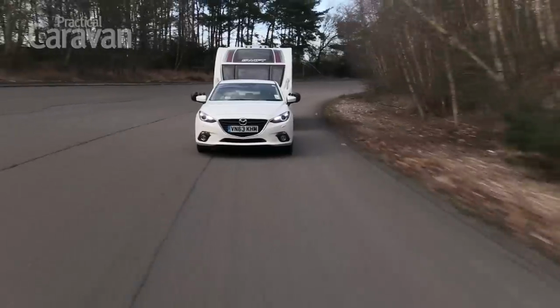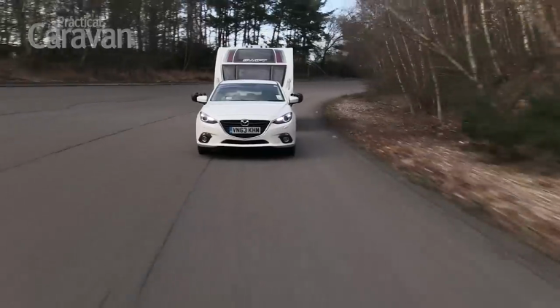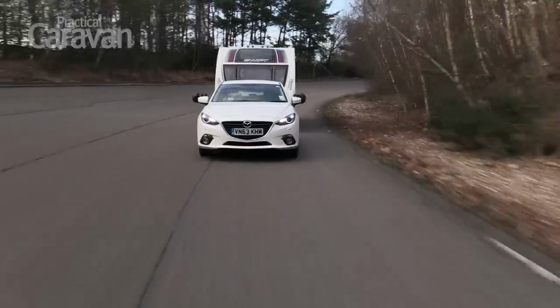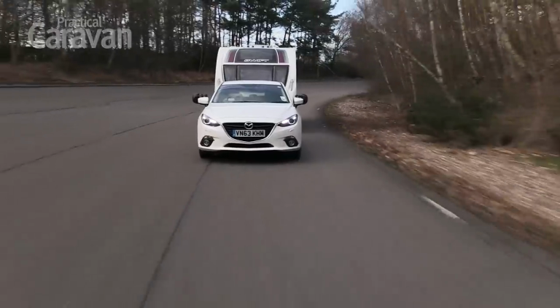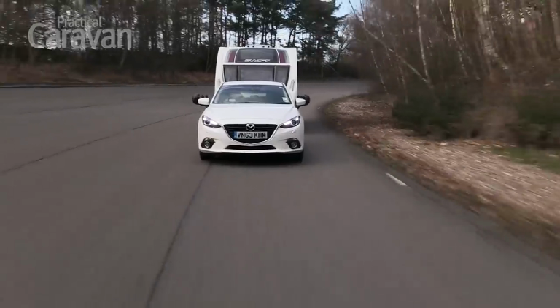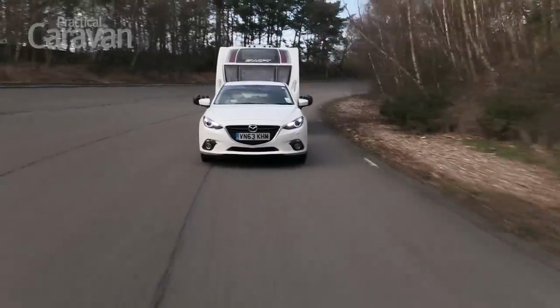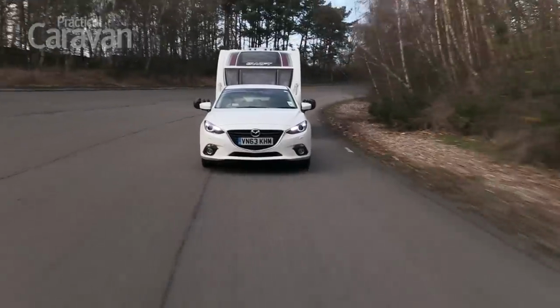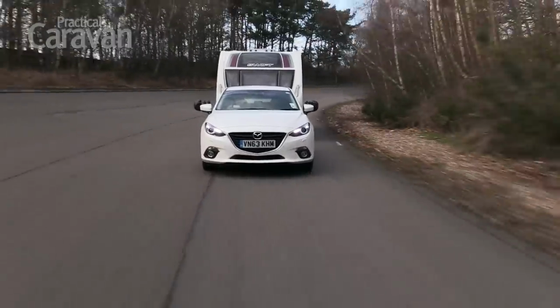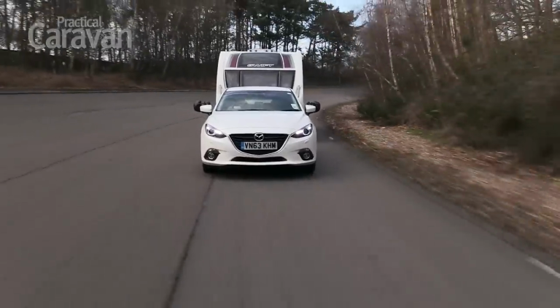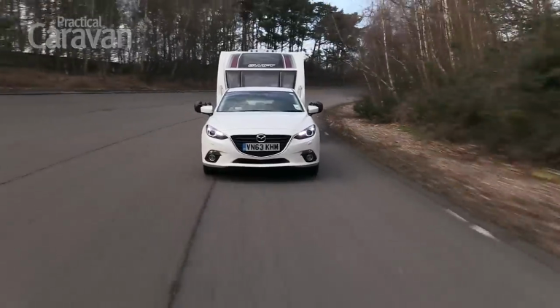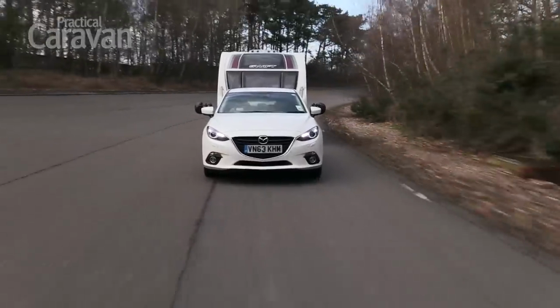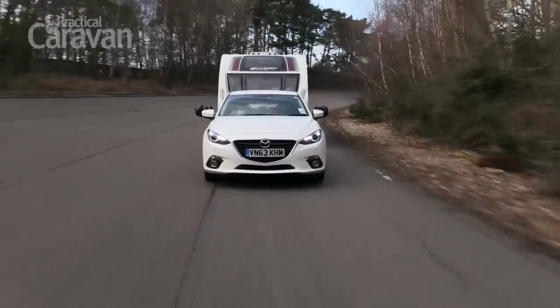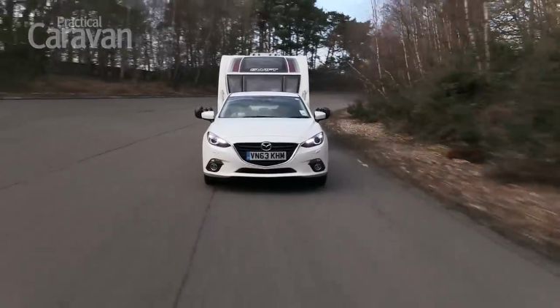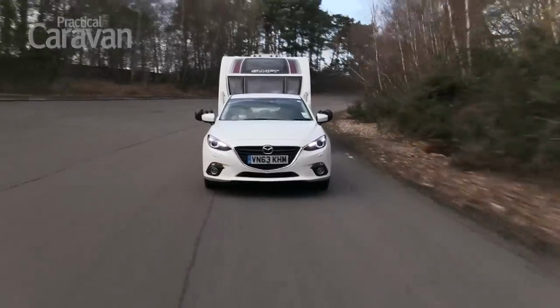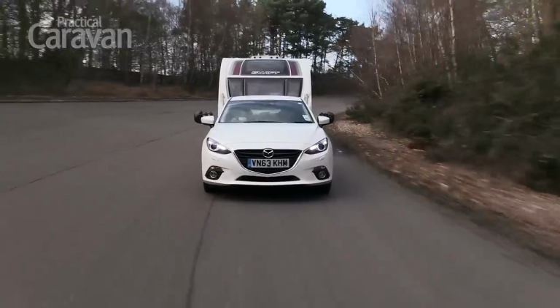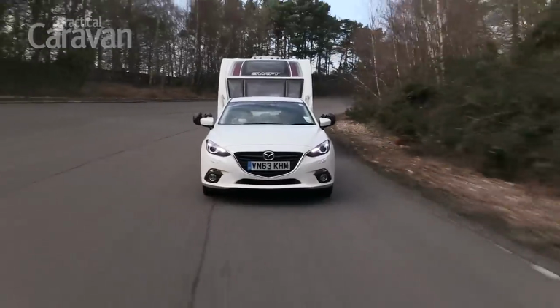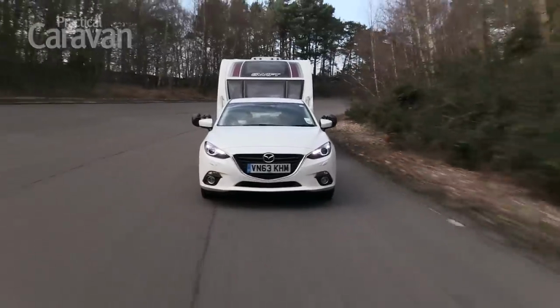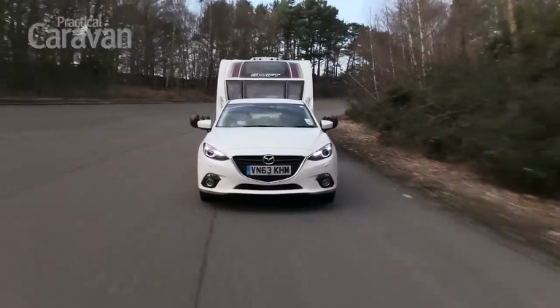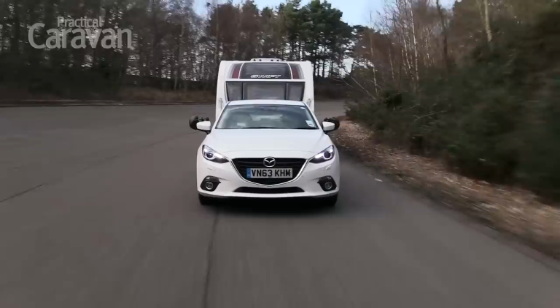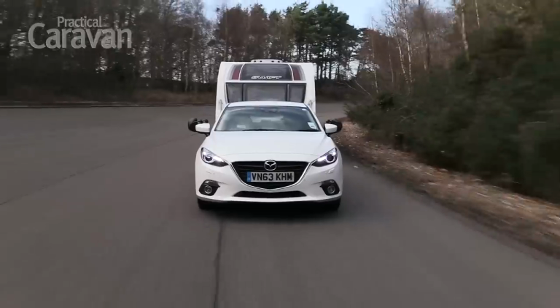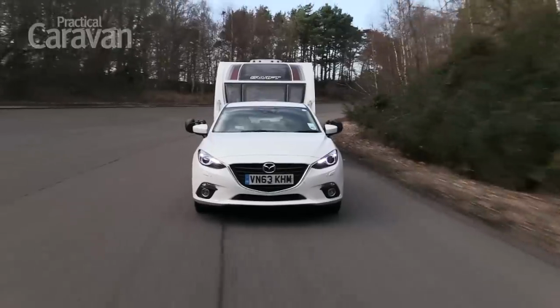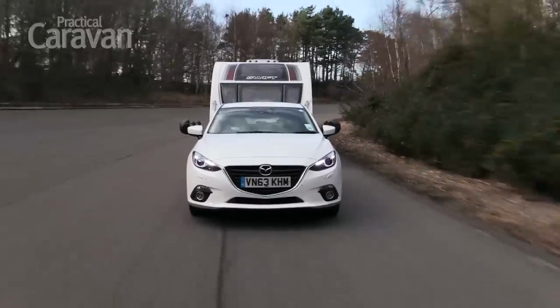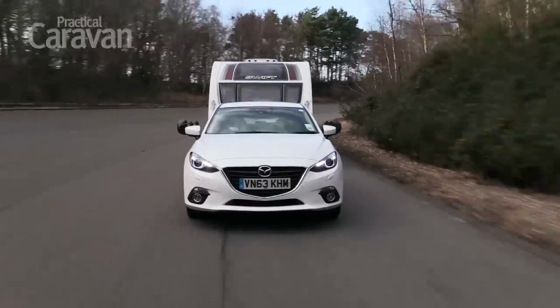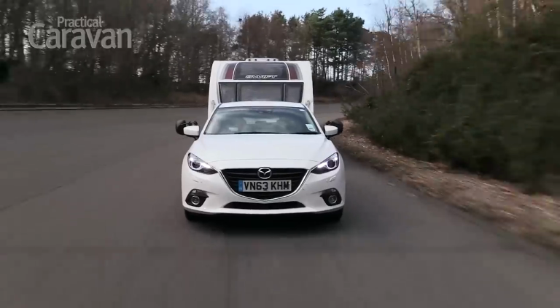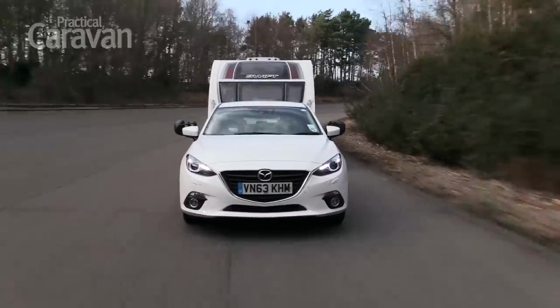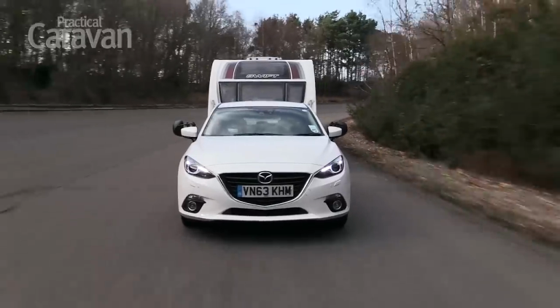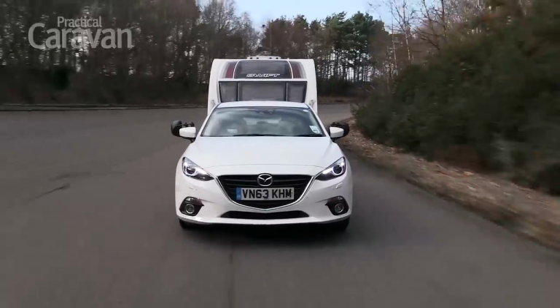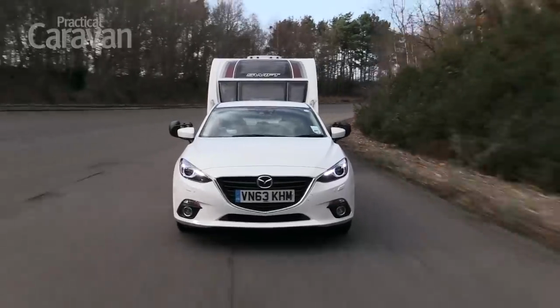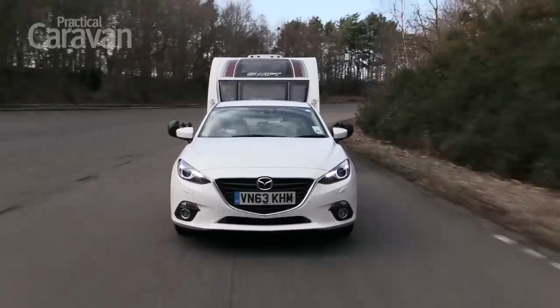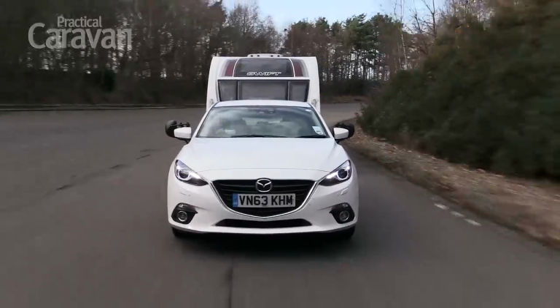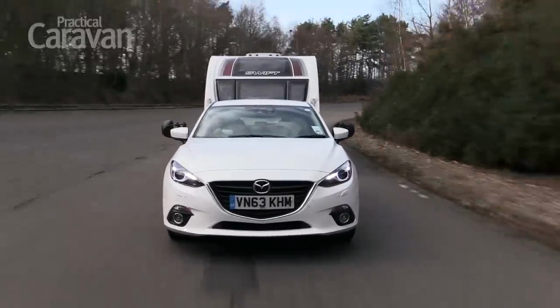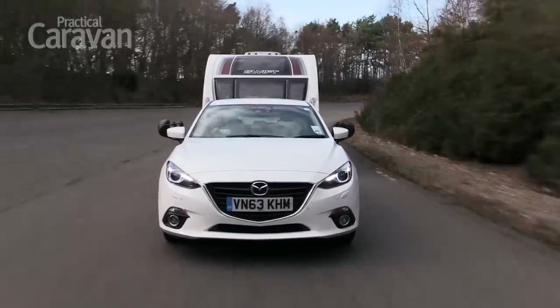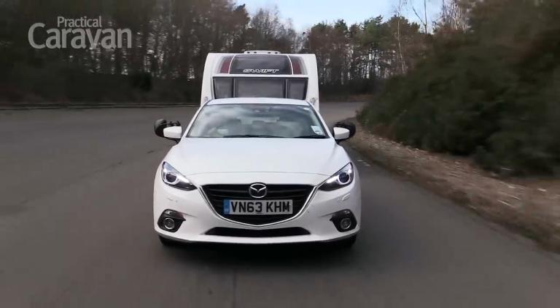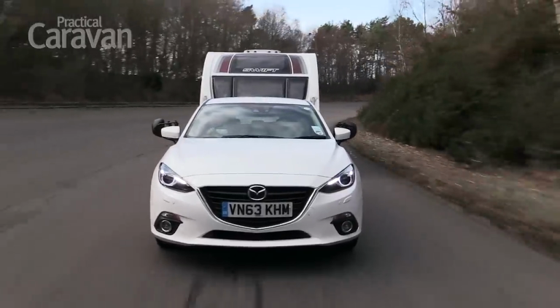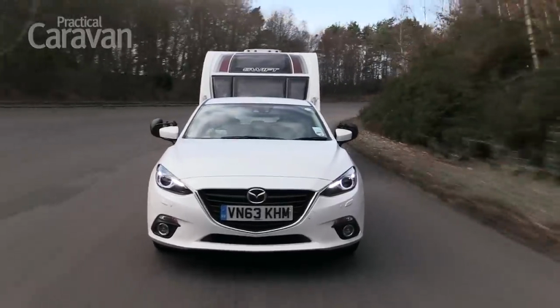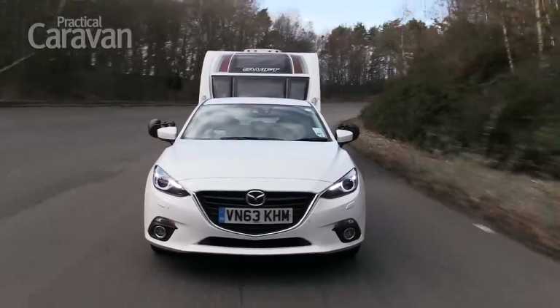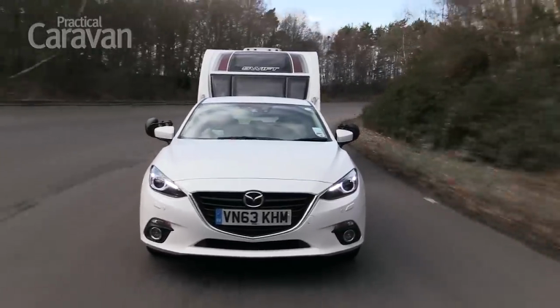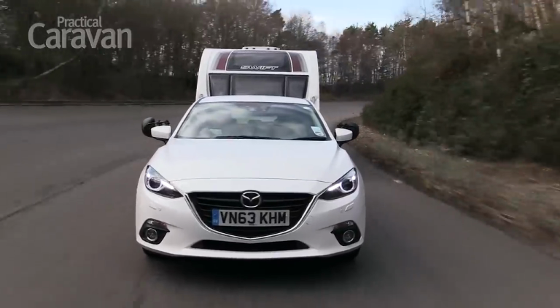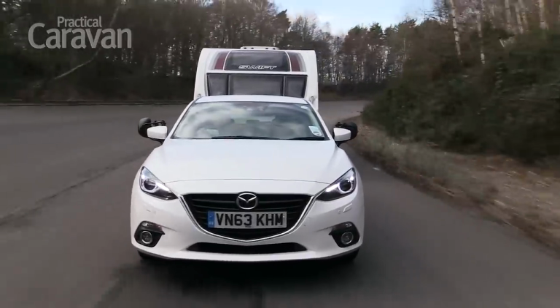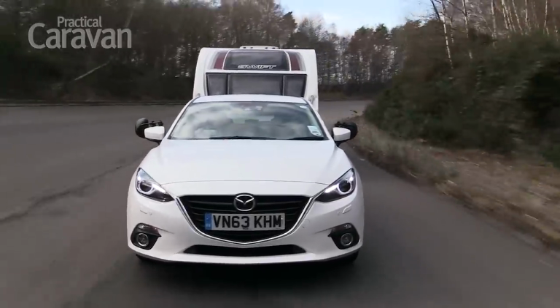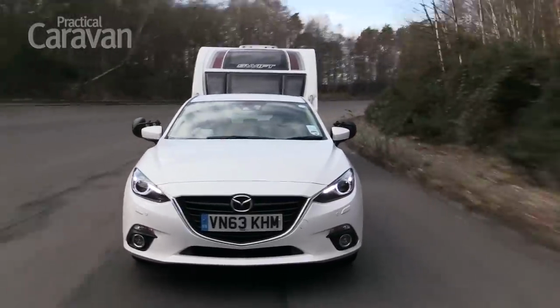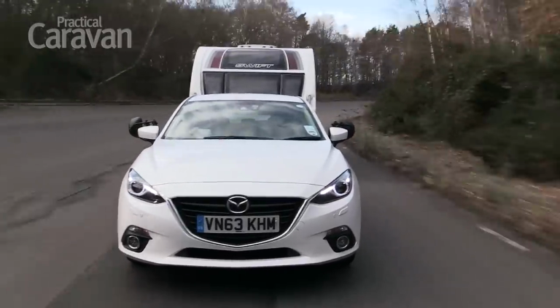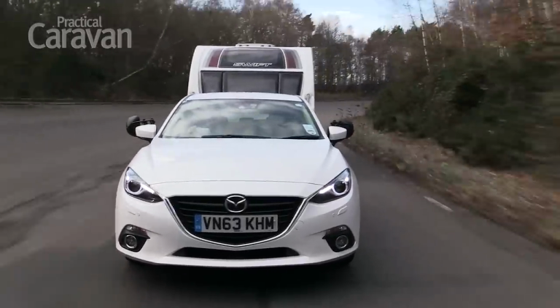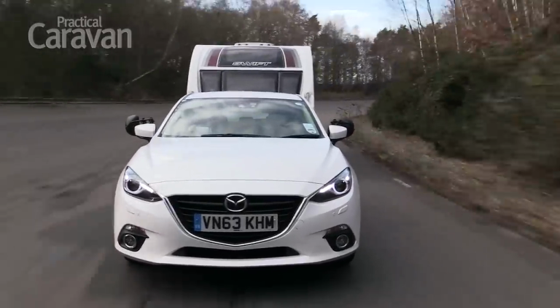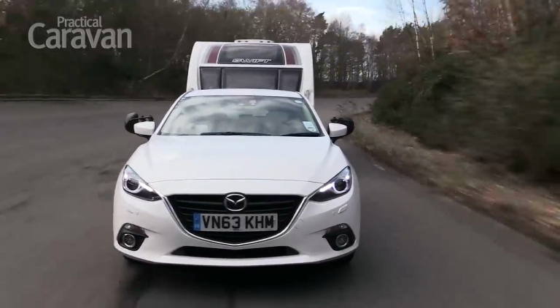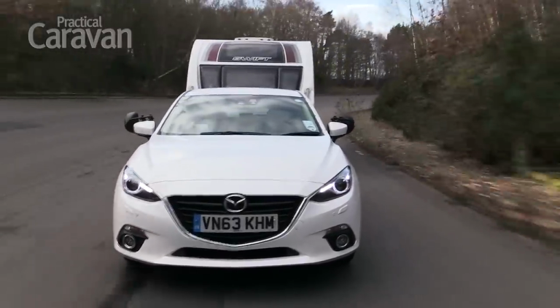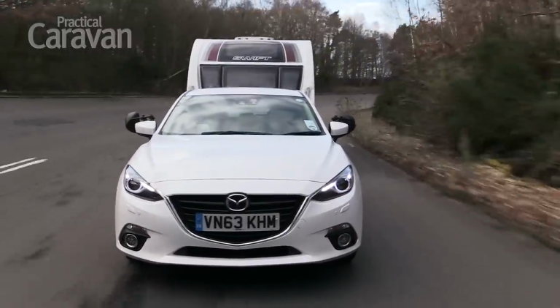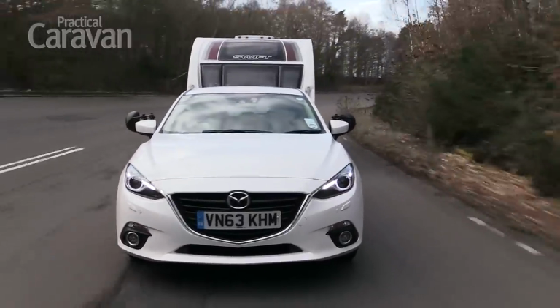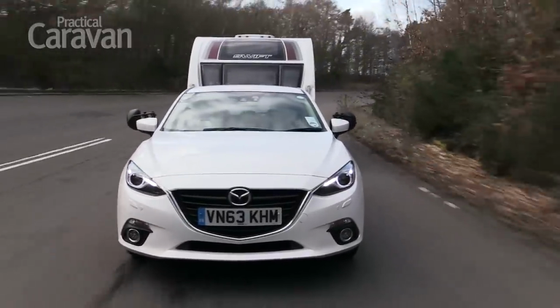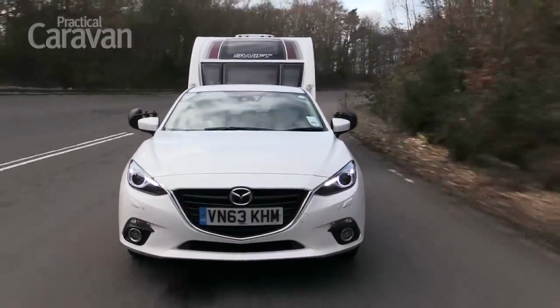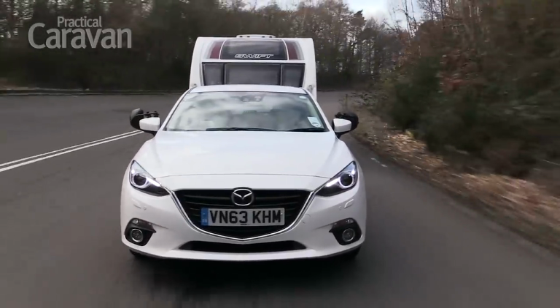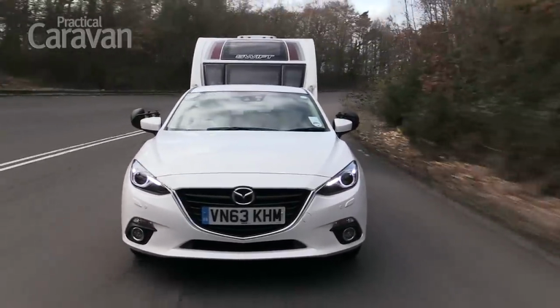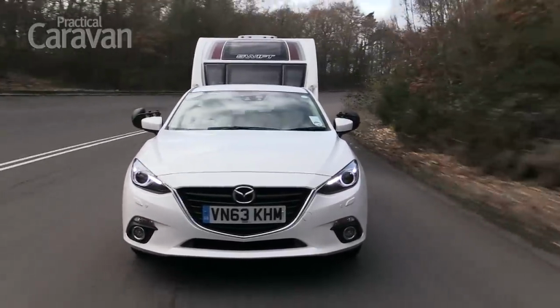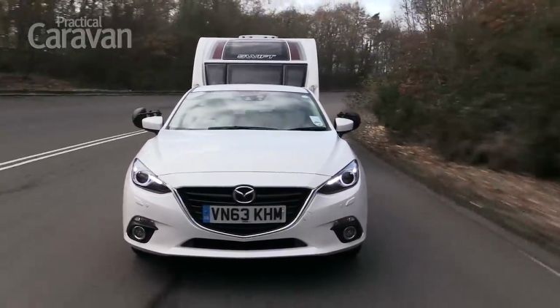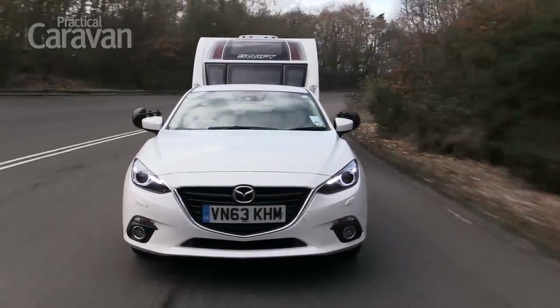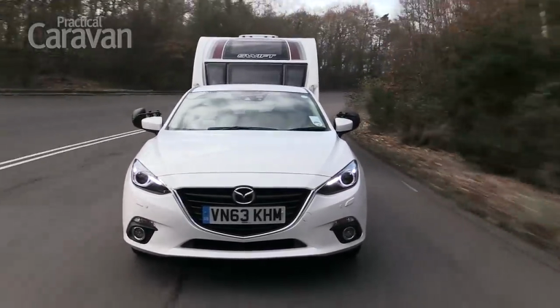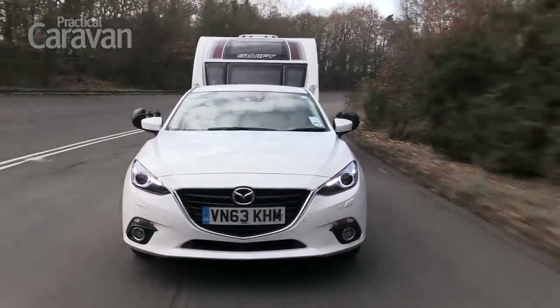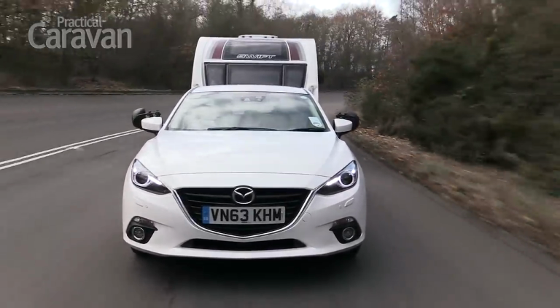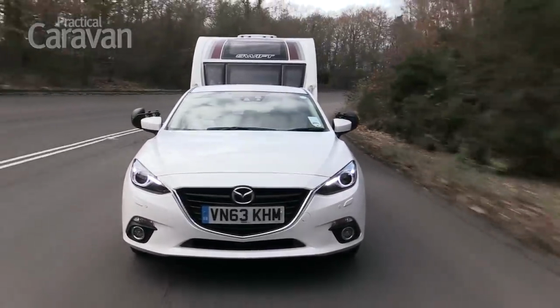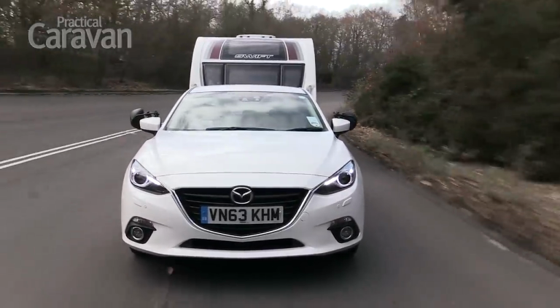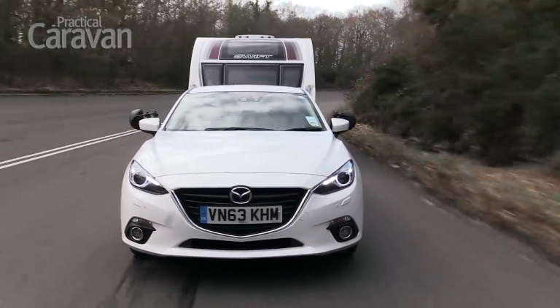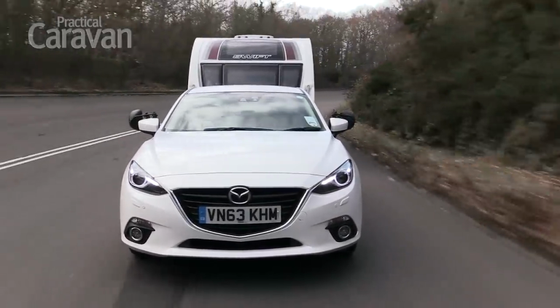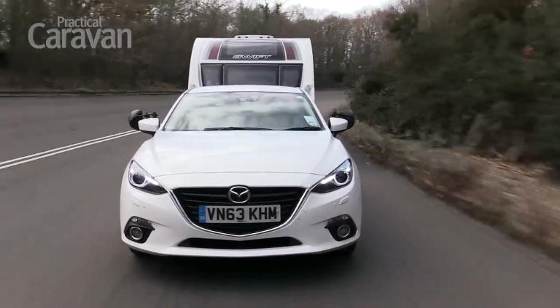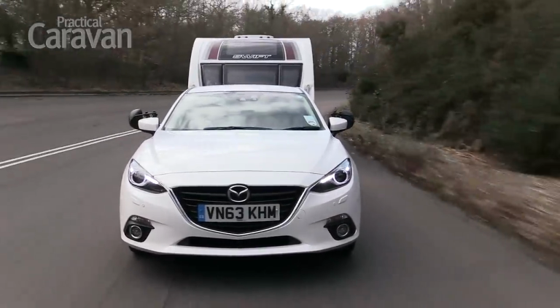With or without a caravan, the 3 rides firmly without being harsh. It's an improvement on its big brother, the Mazda 6, in this respect.